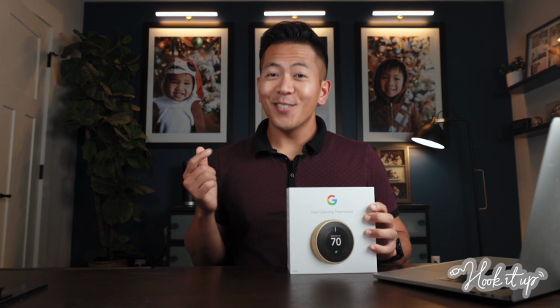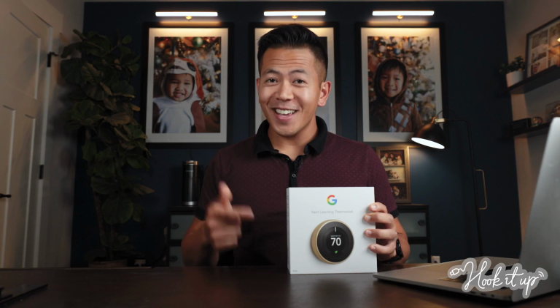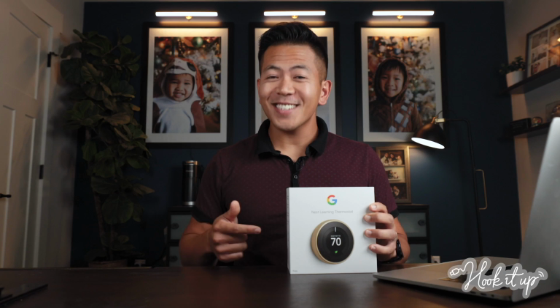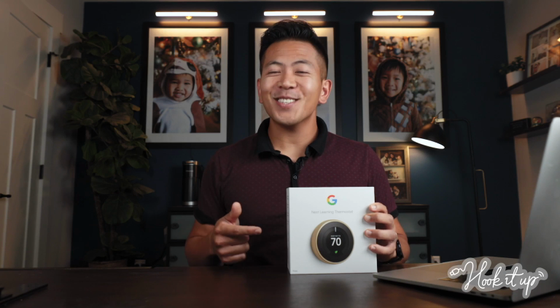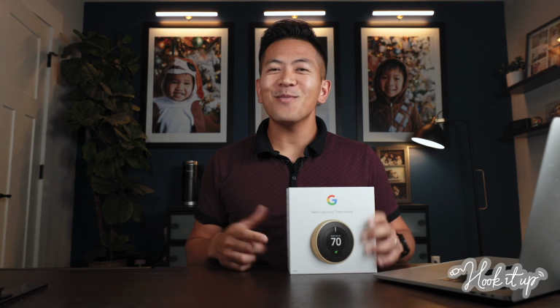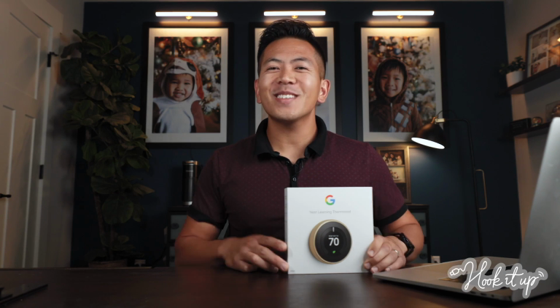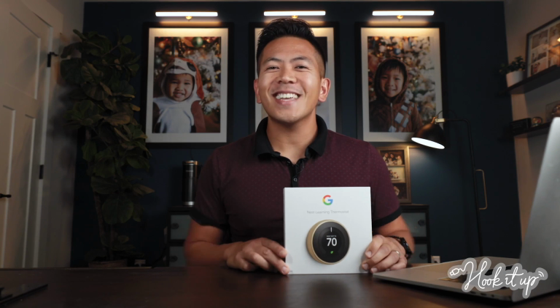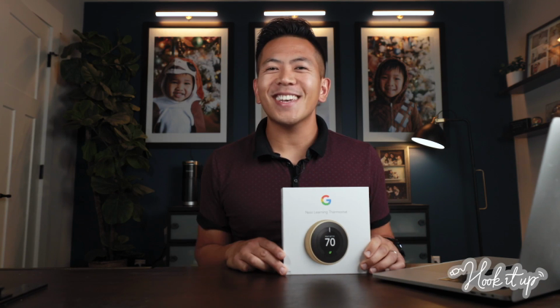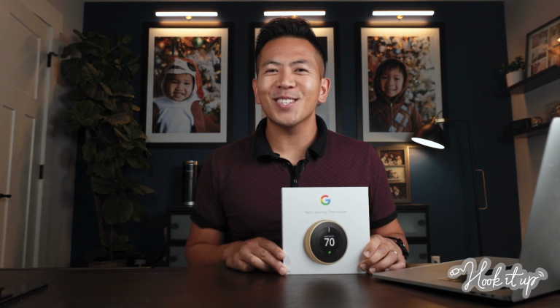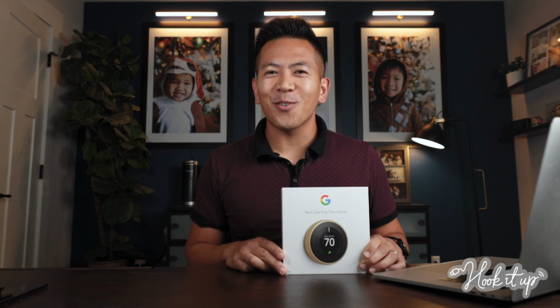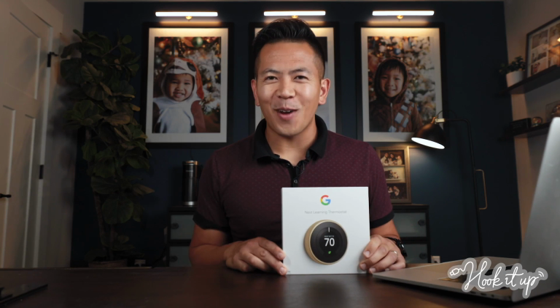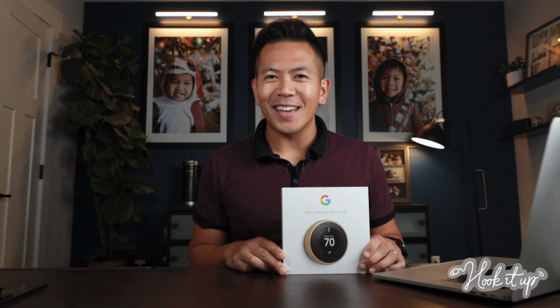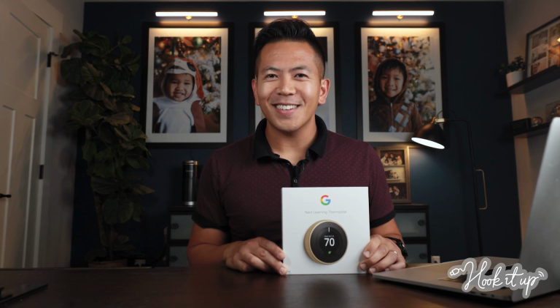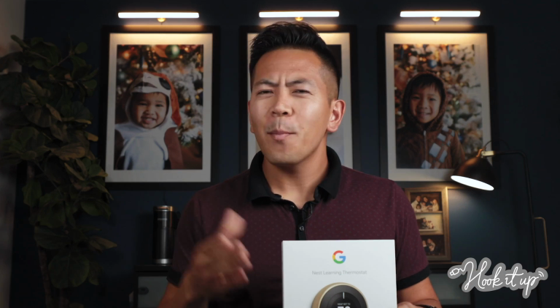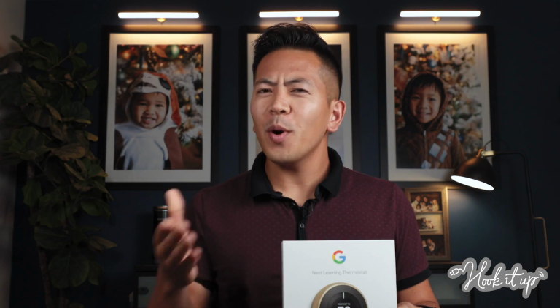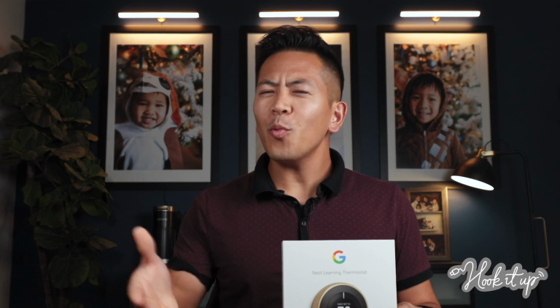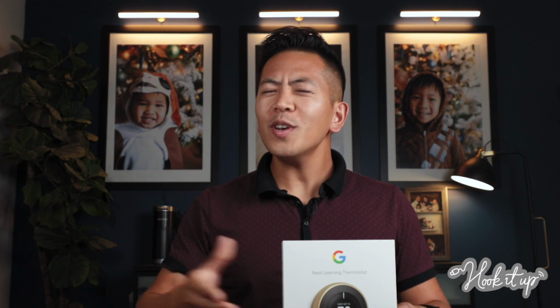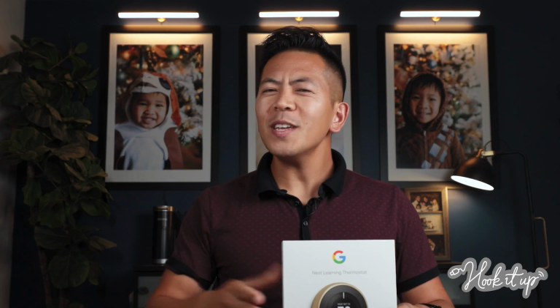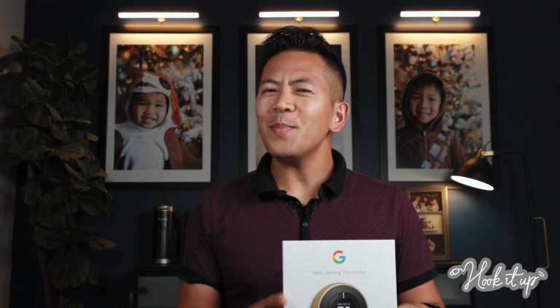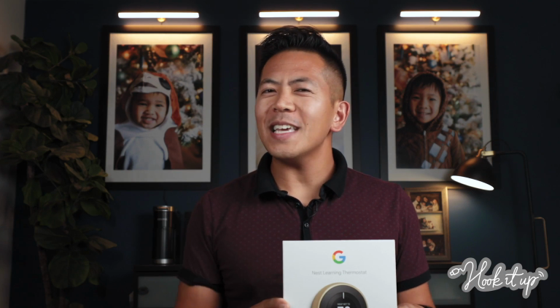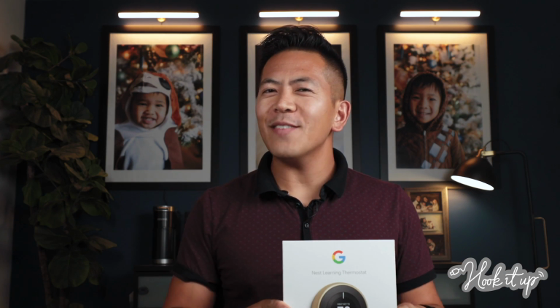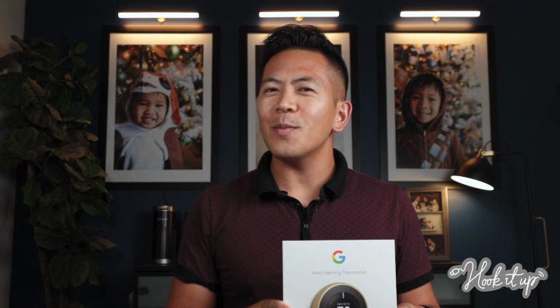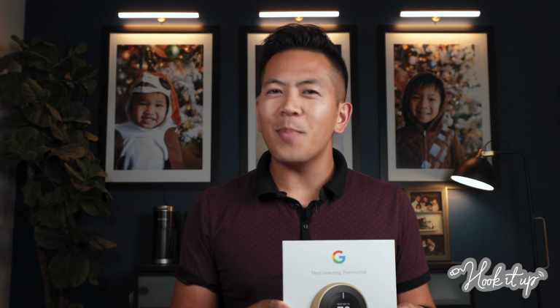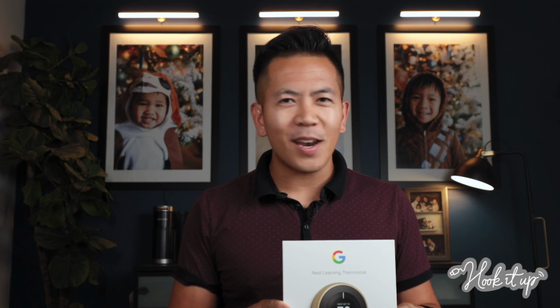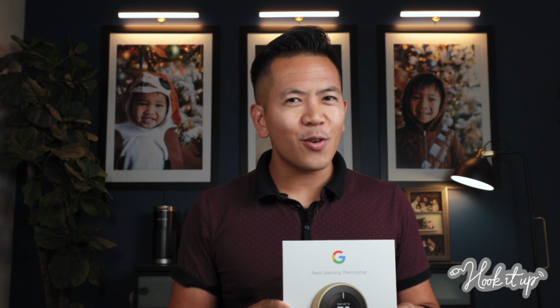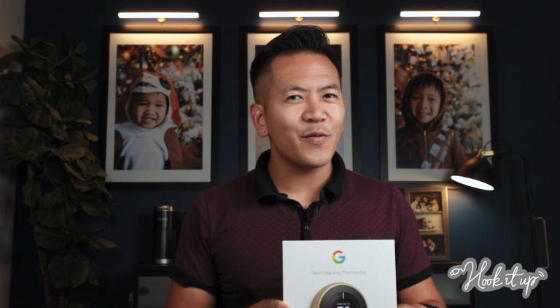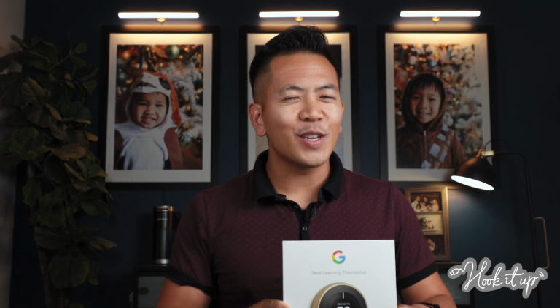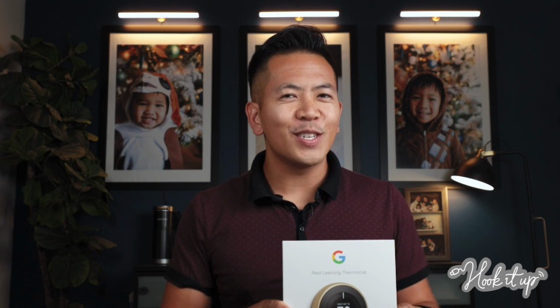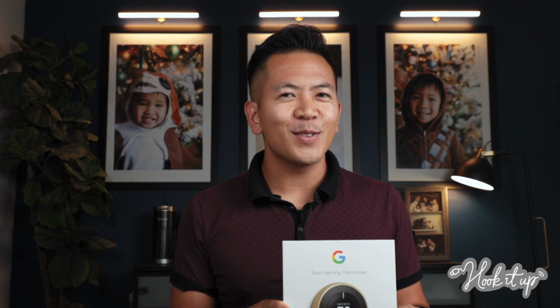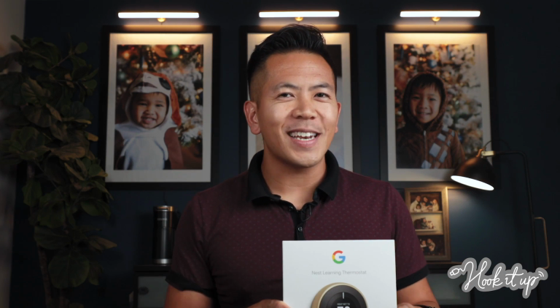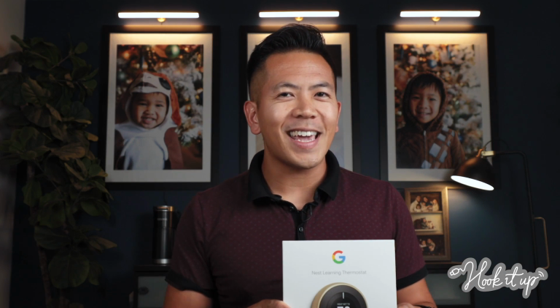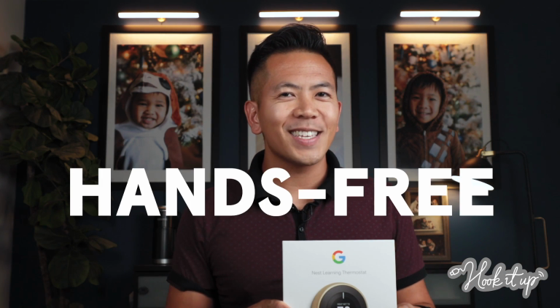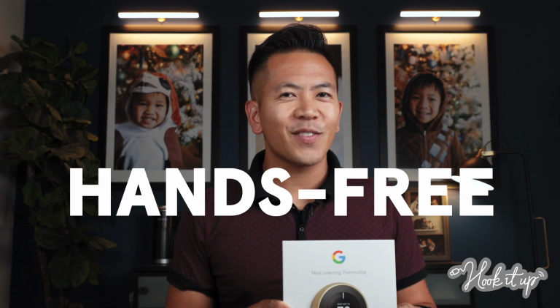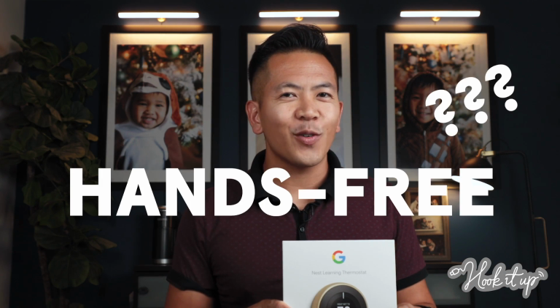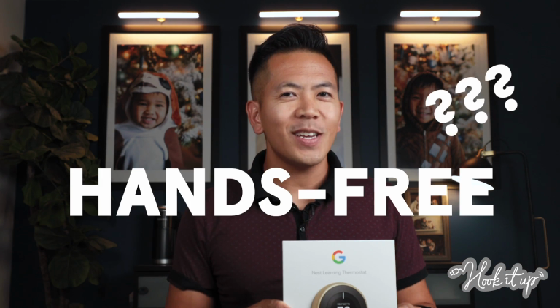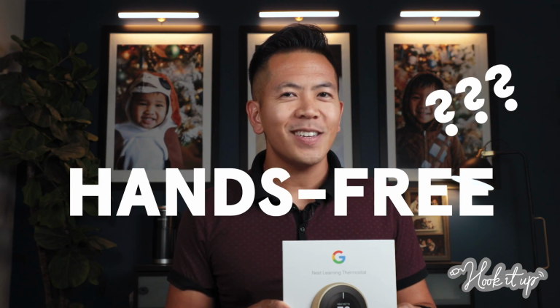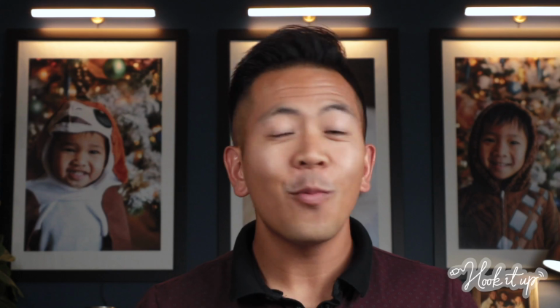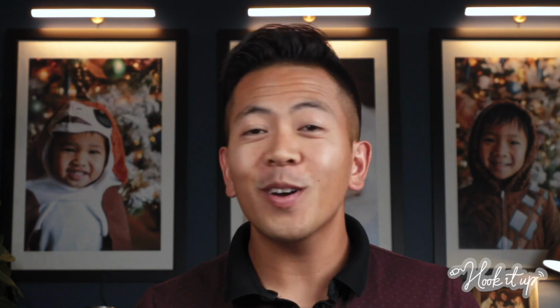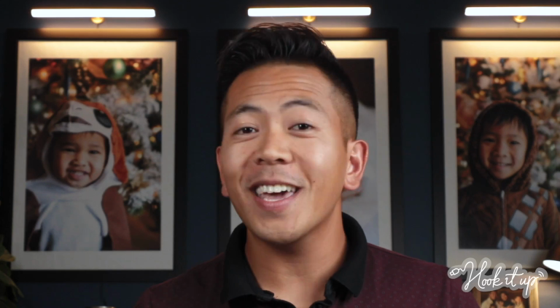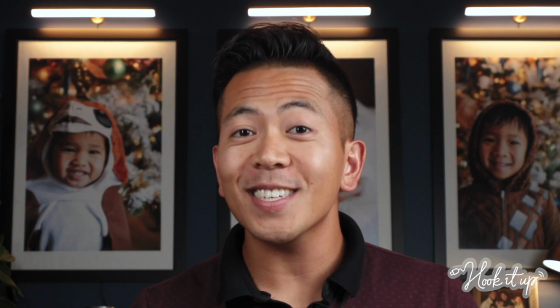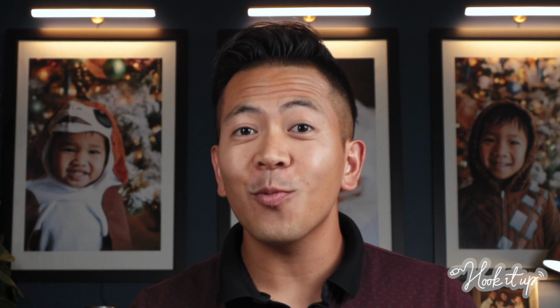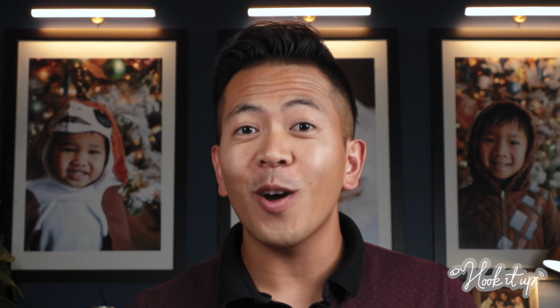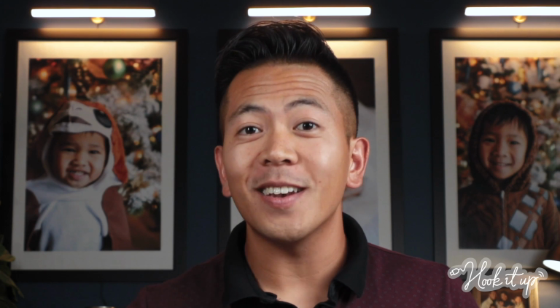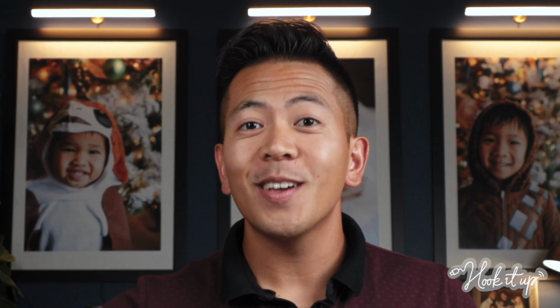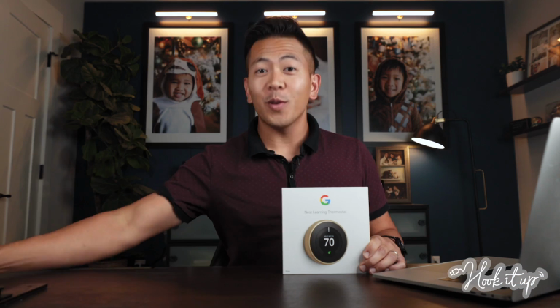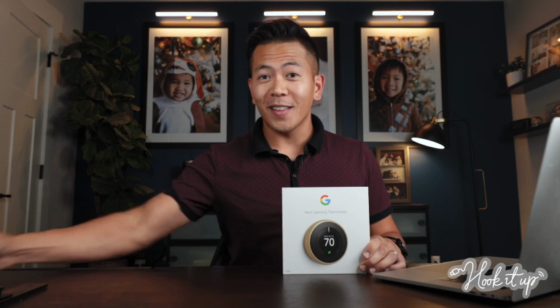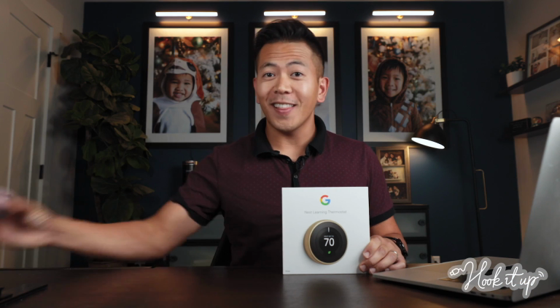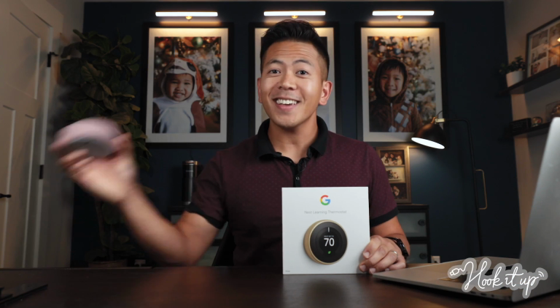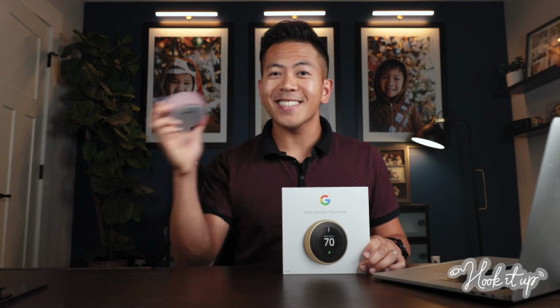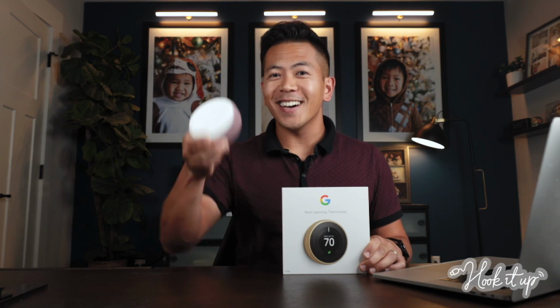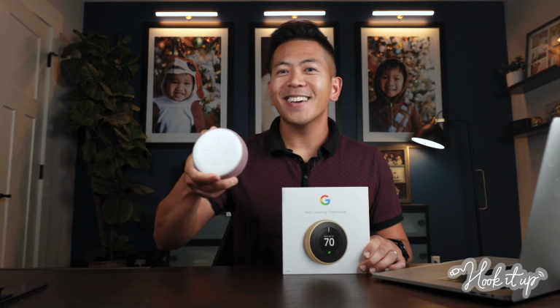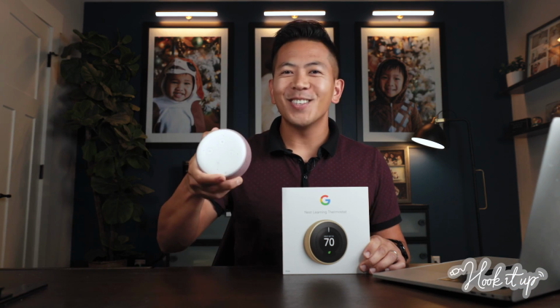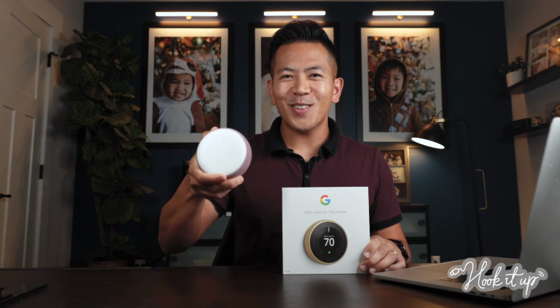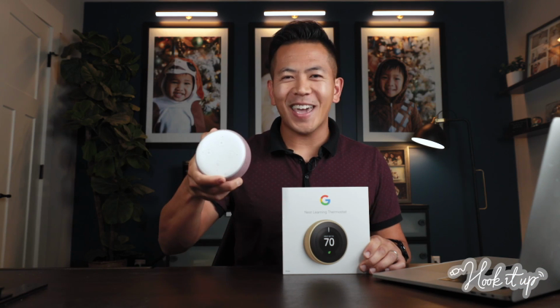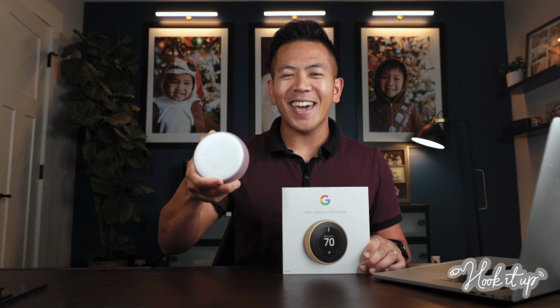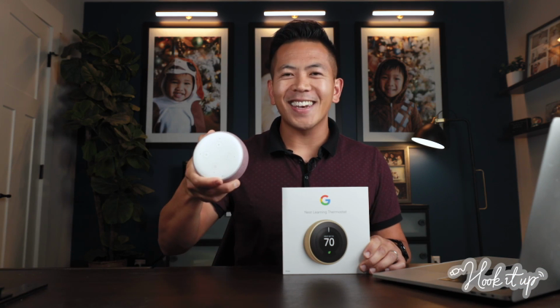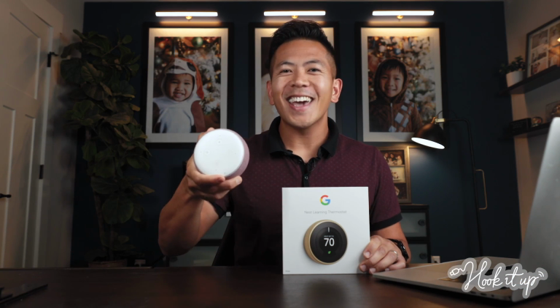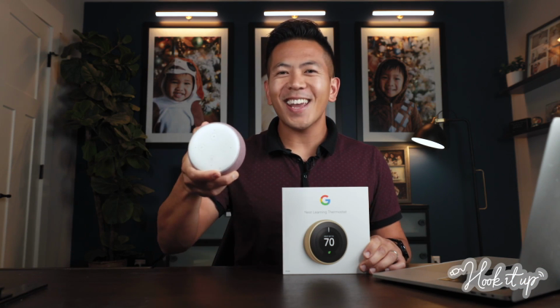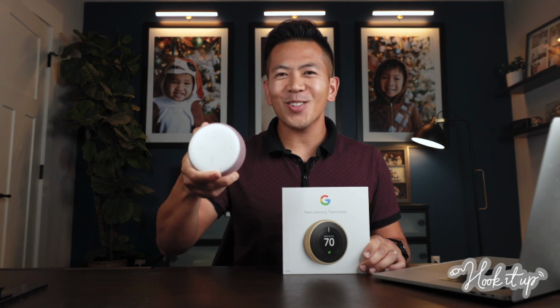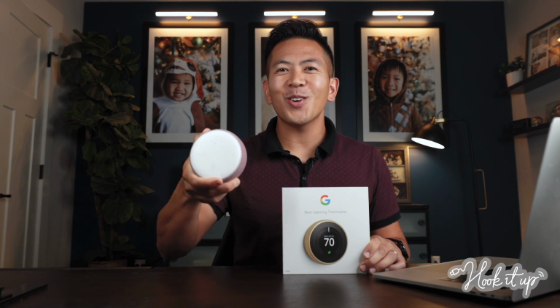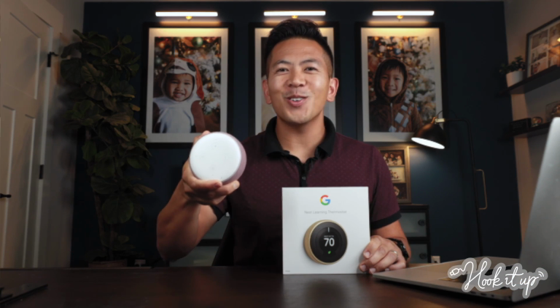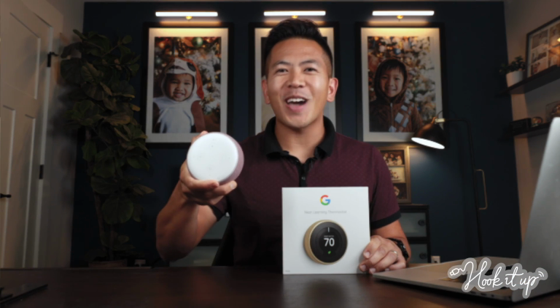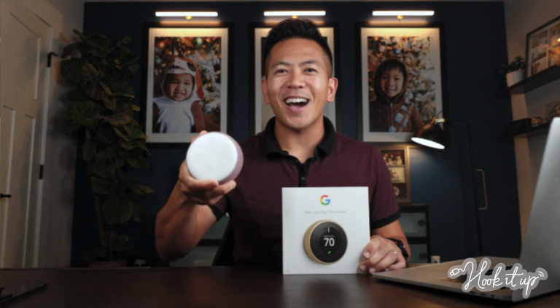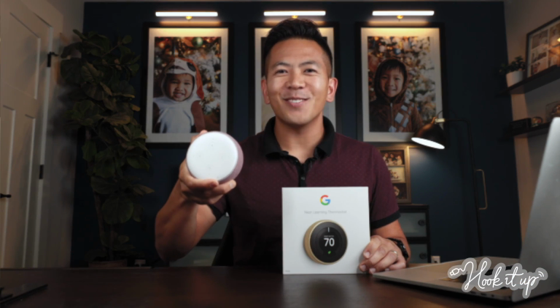Your Nest thermostat is great, but wouldn't it be even better if you could use it hands-free? Well, guess what? With Alexa, you can, and I'll show you how.